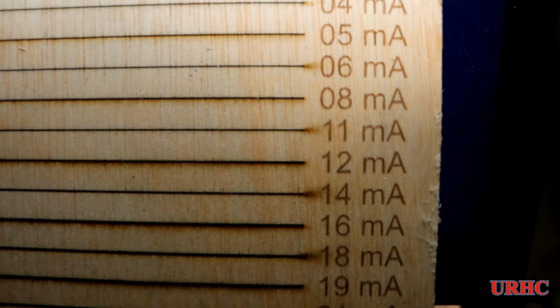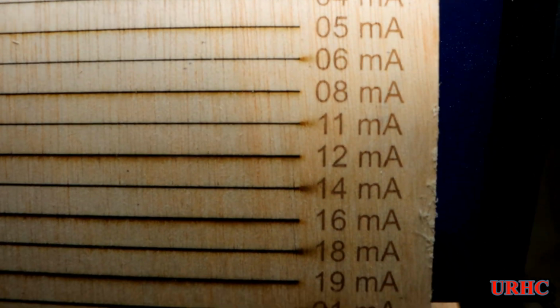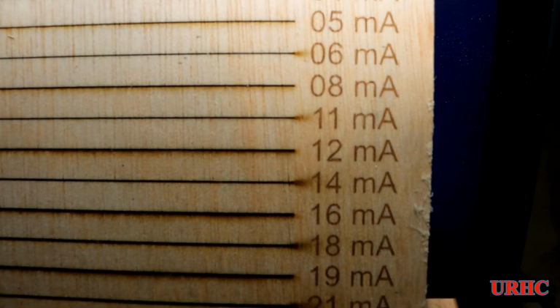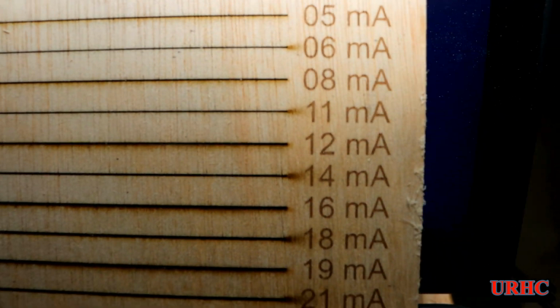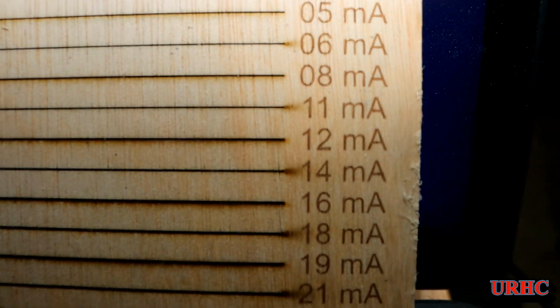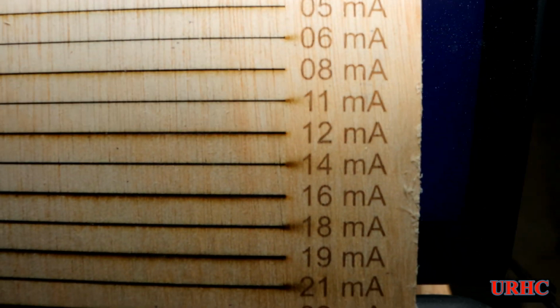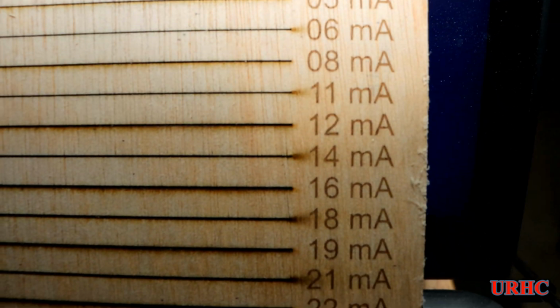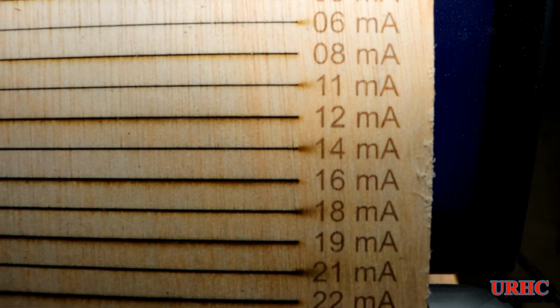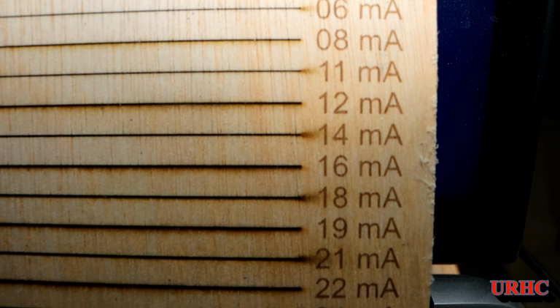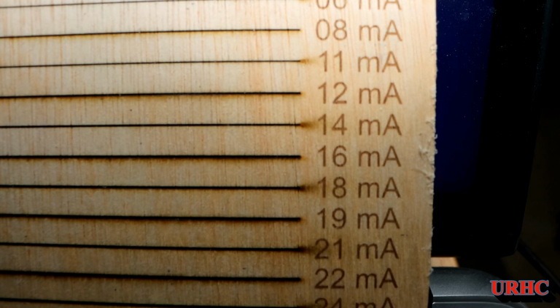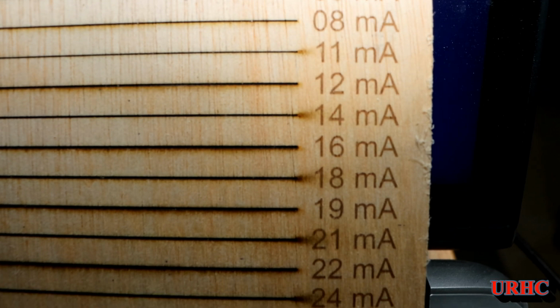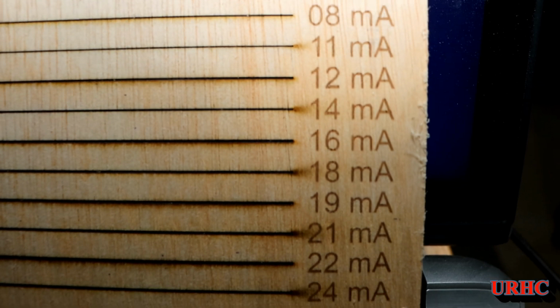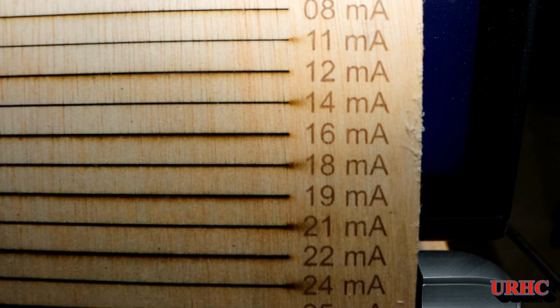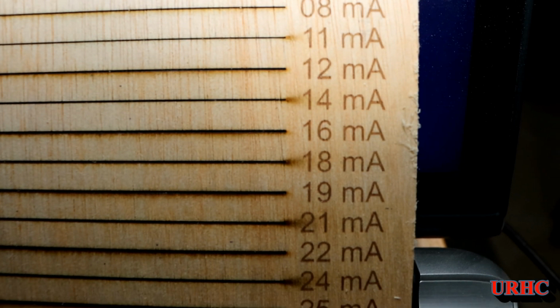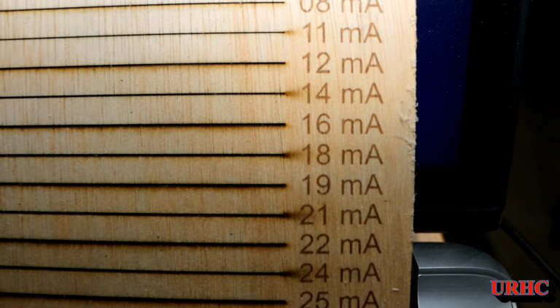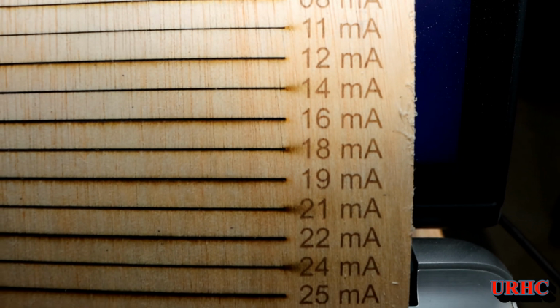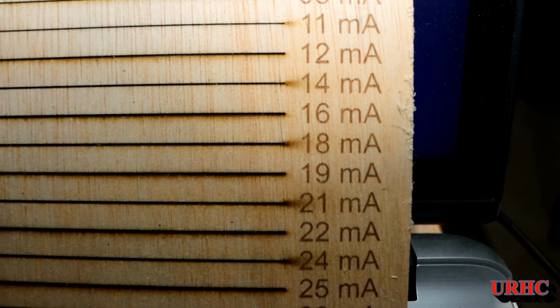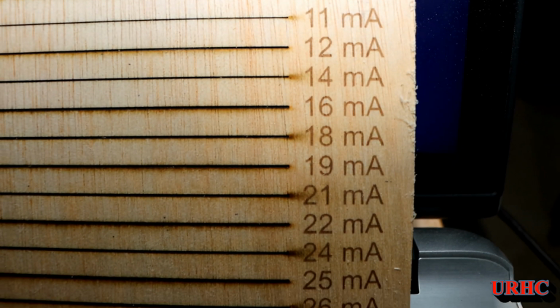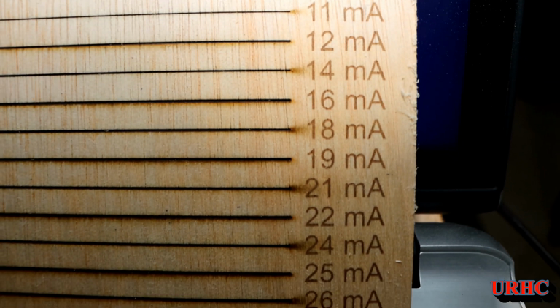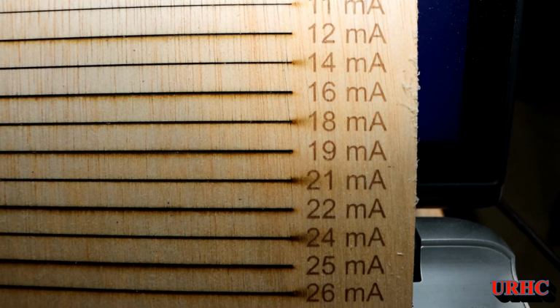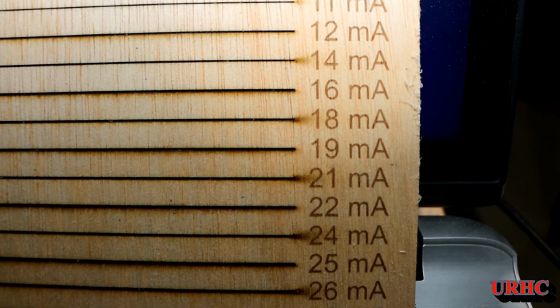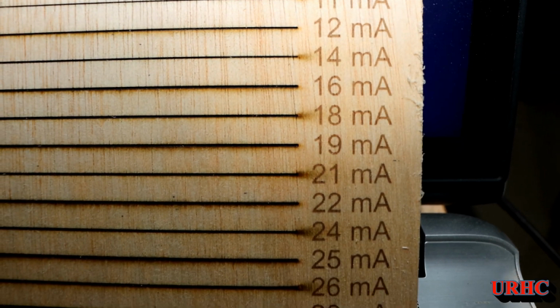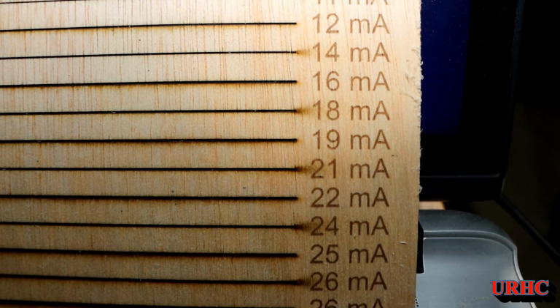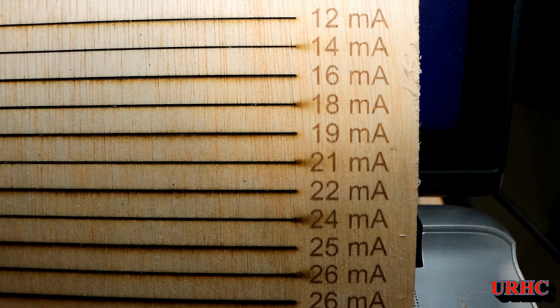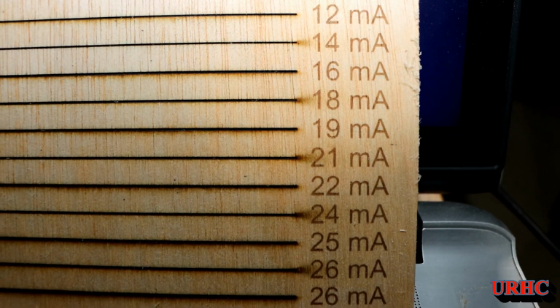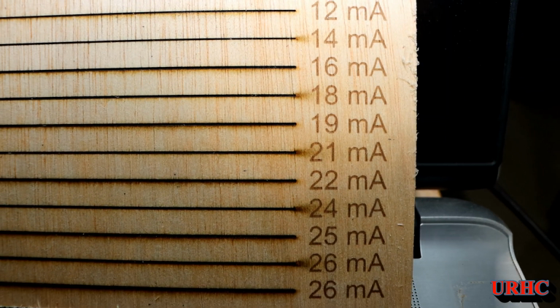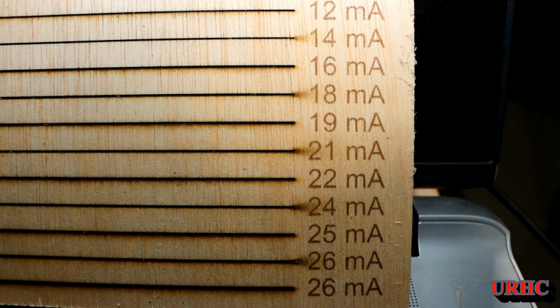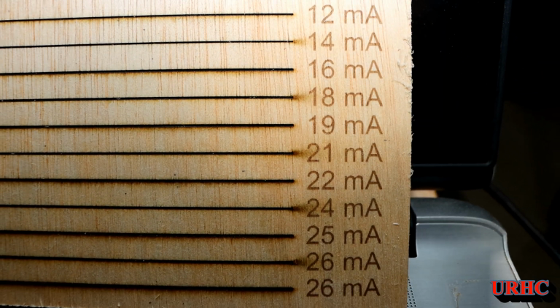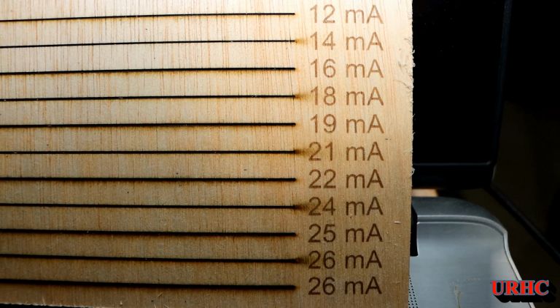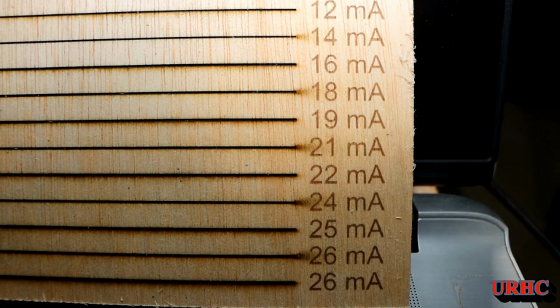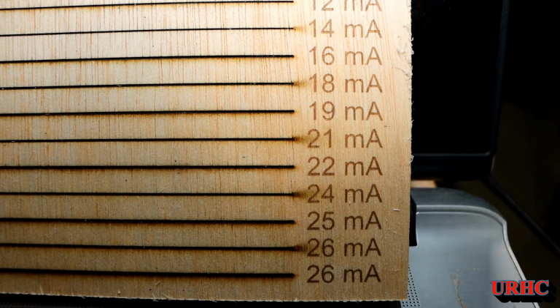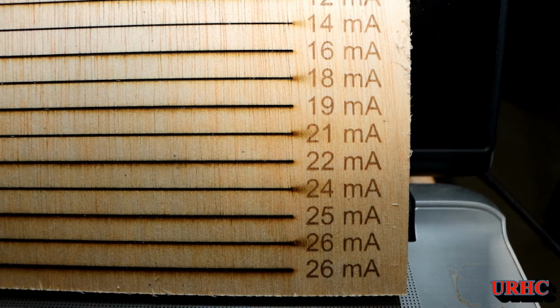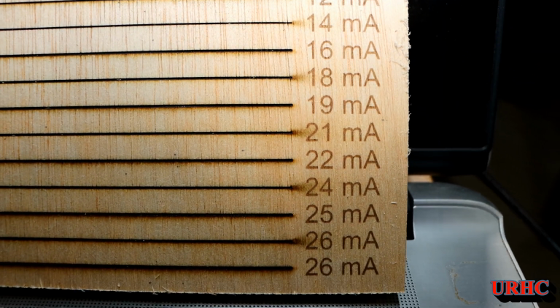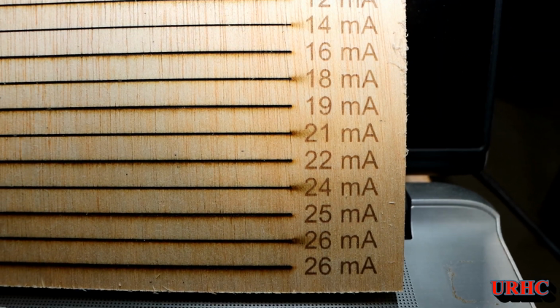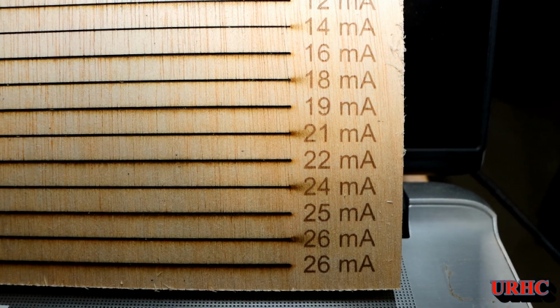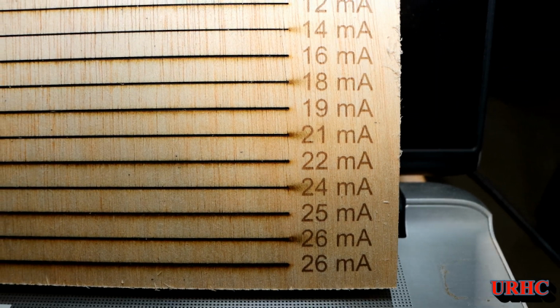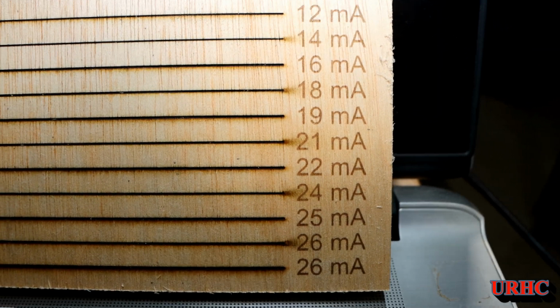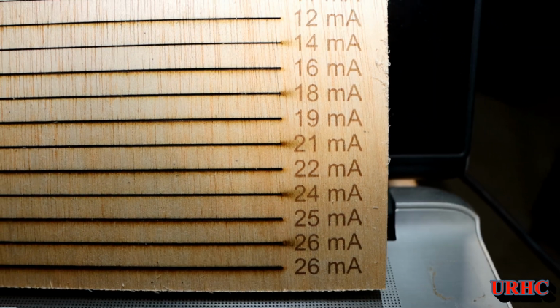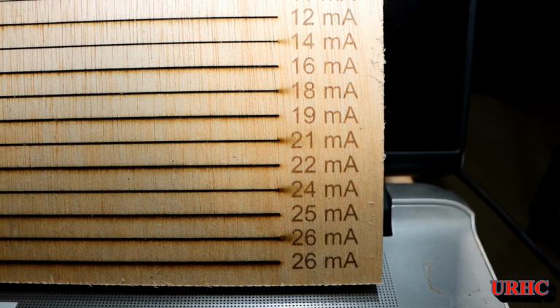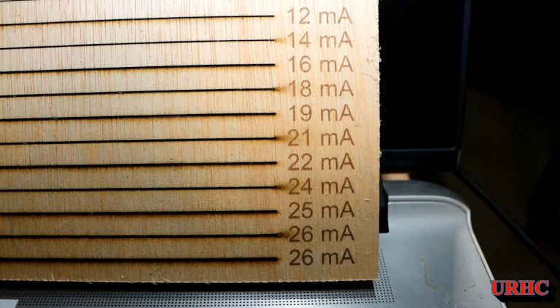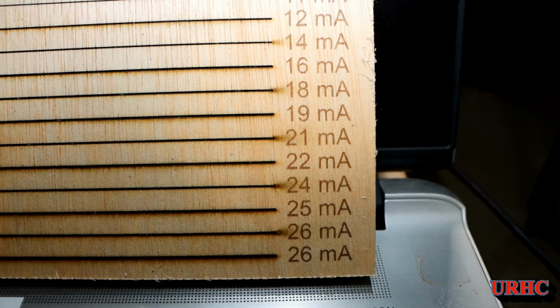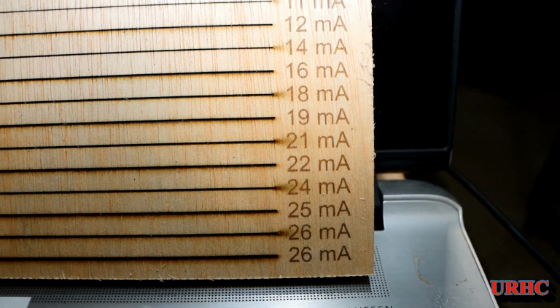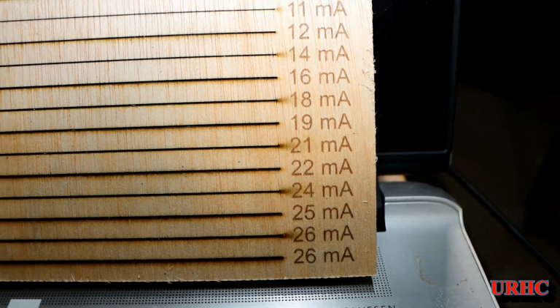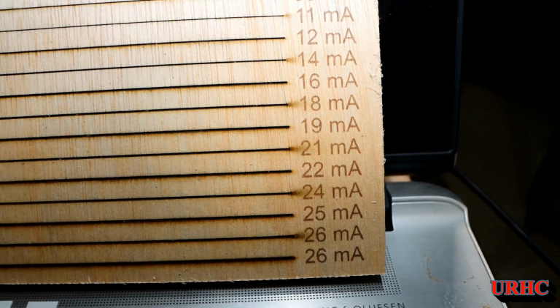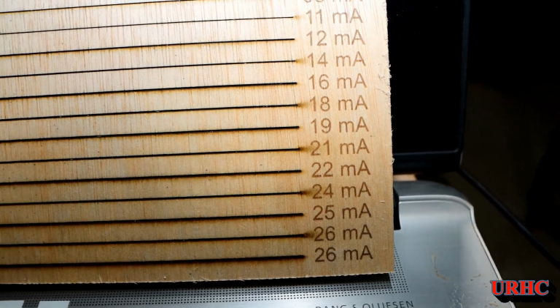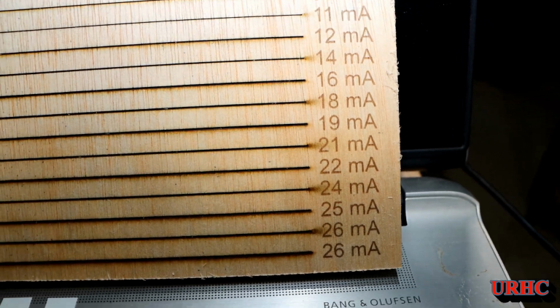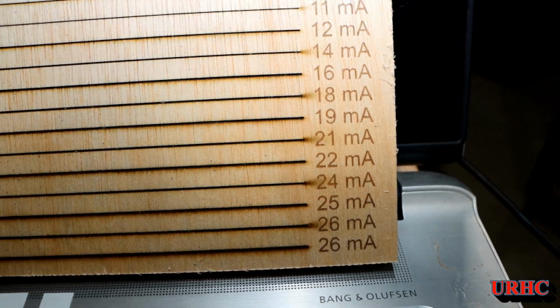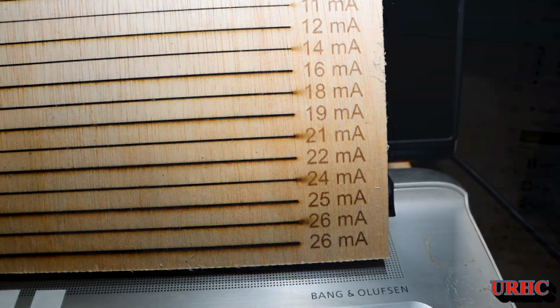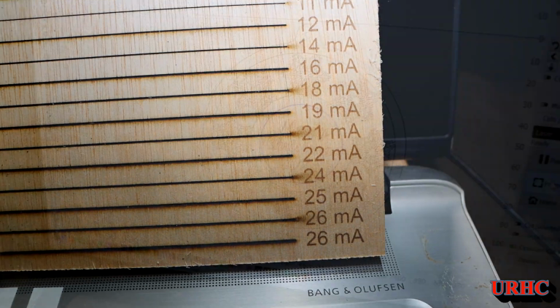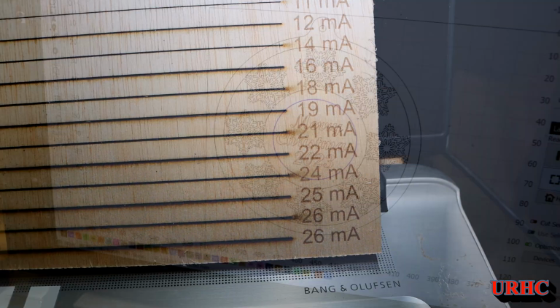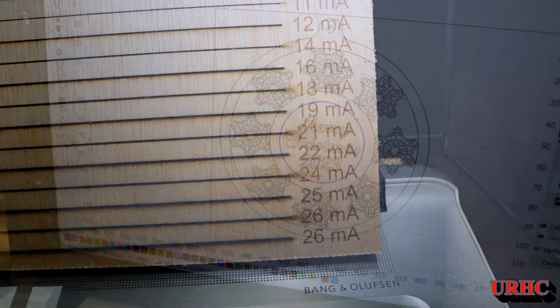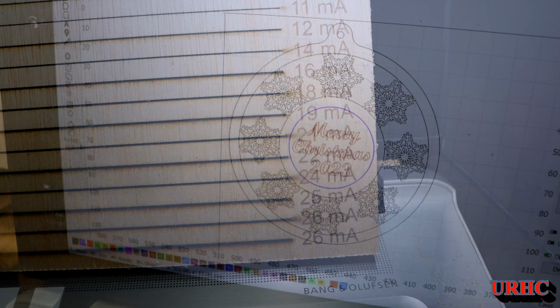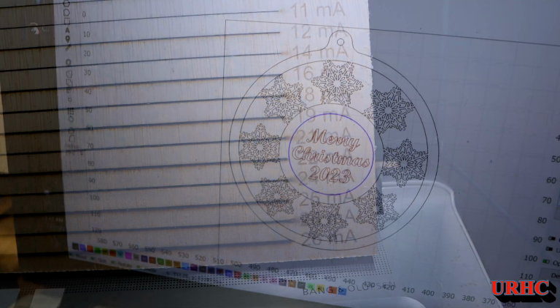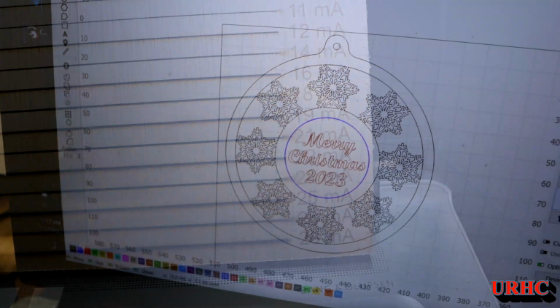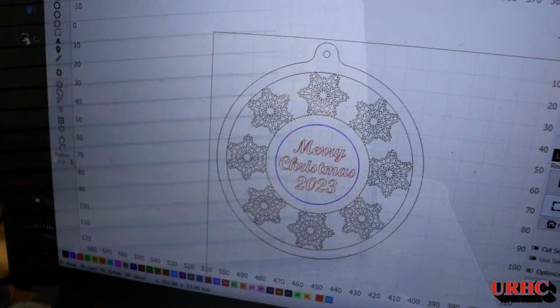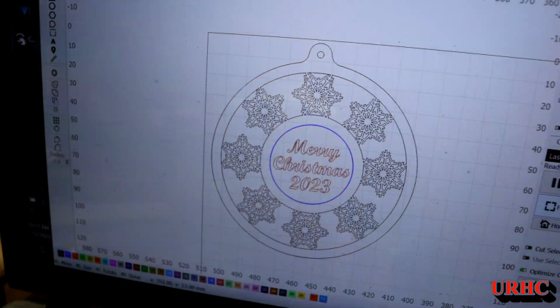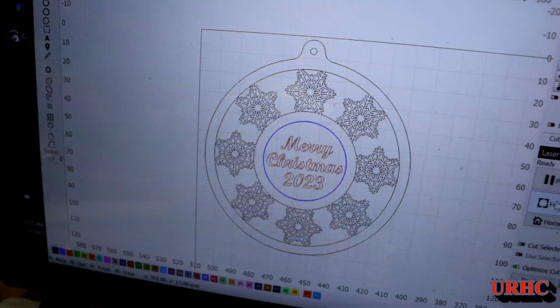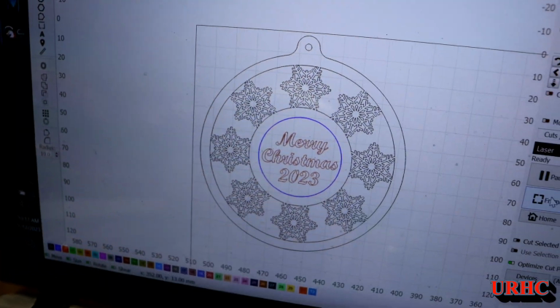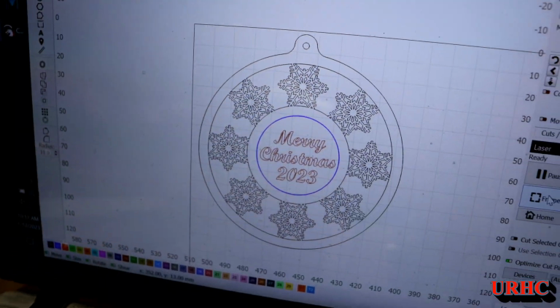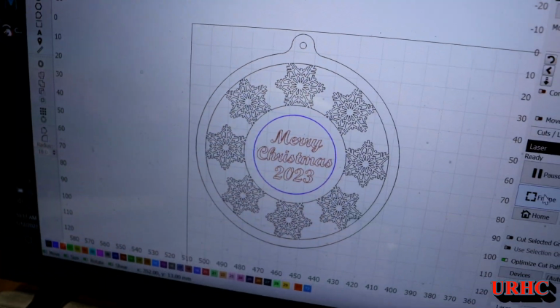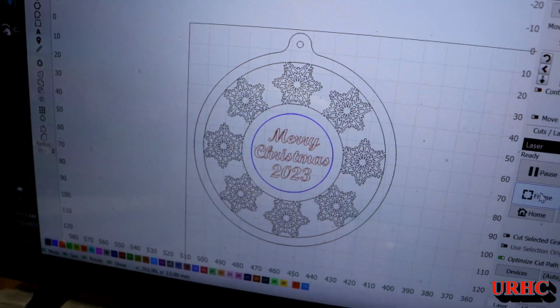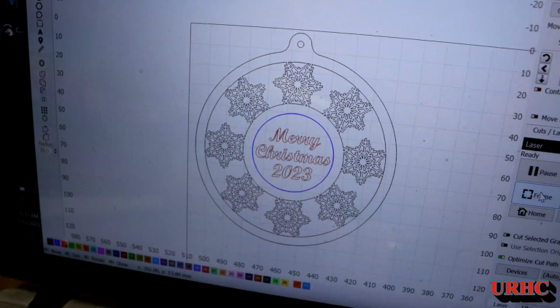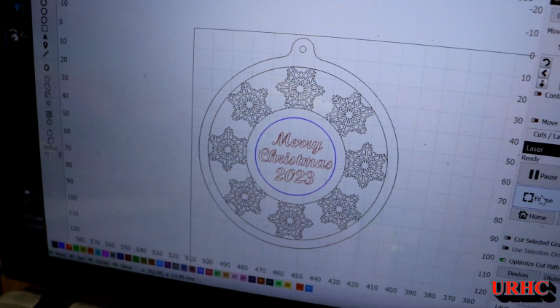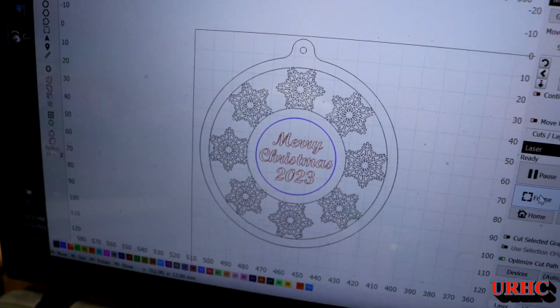At 10% power it doesn't even turn on, and it tops out at 26 milliamps.